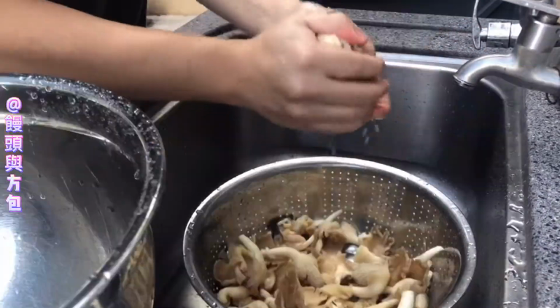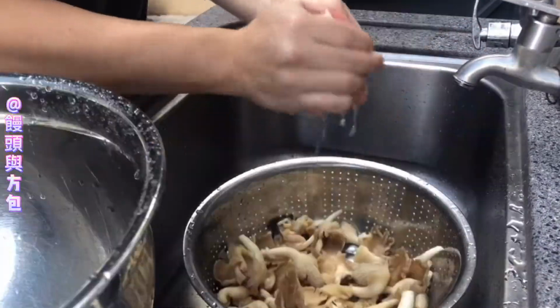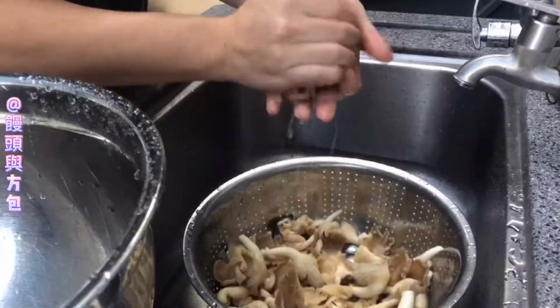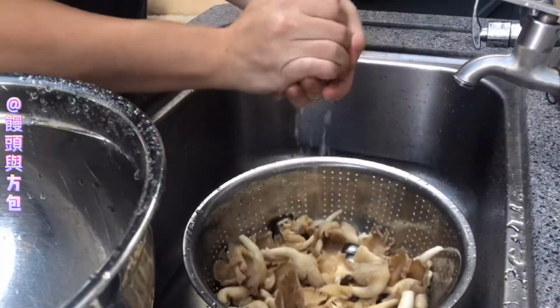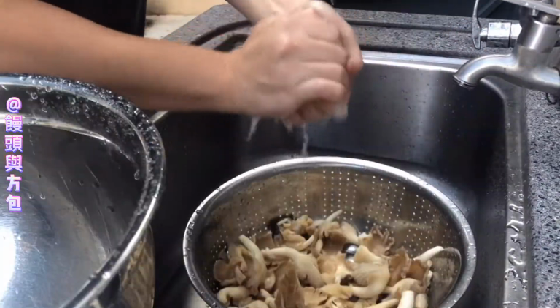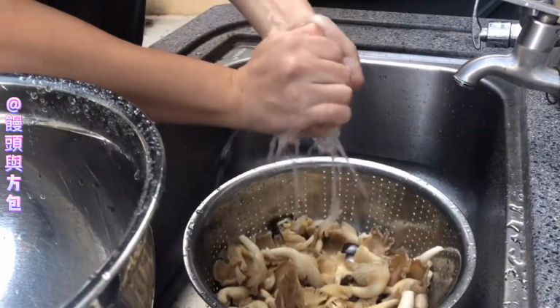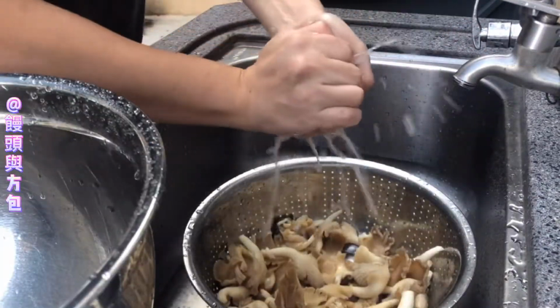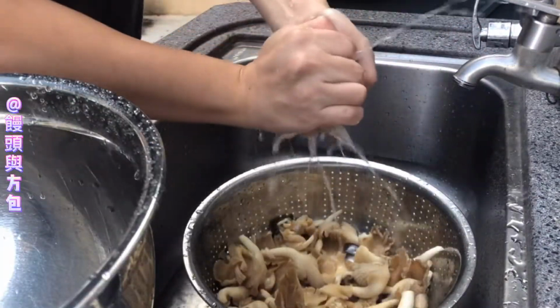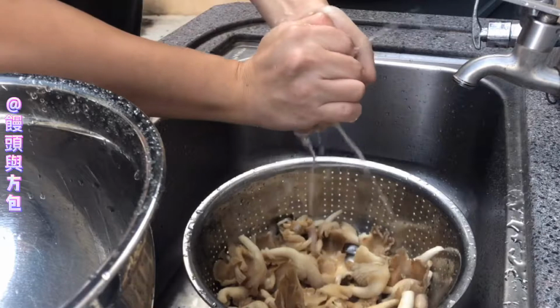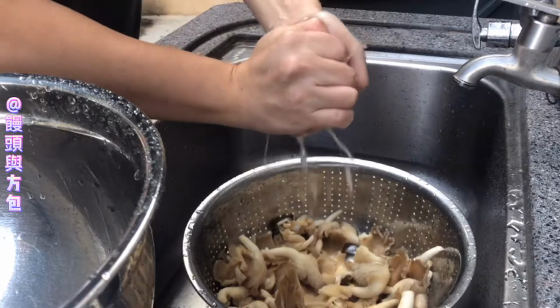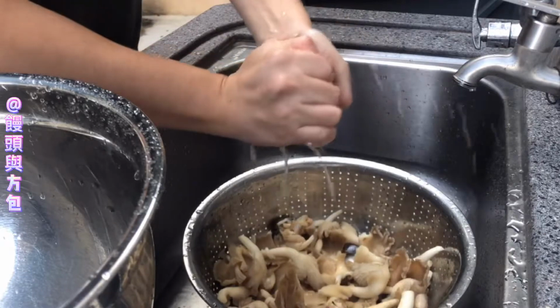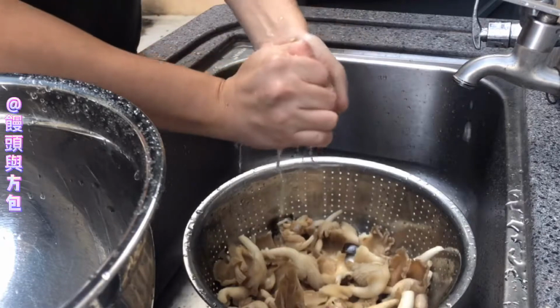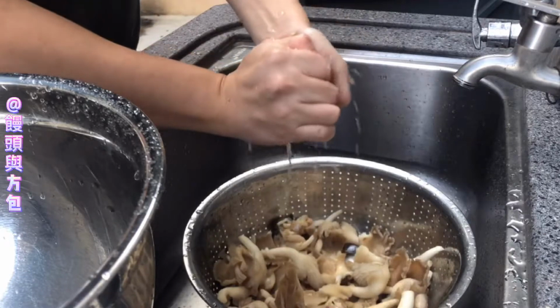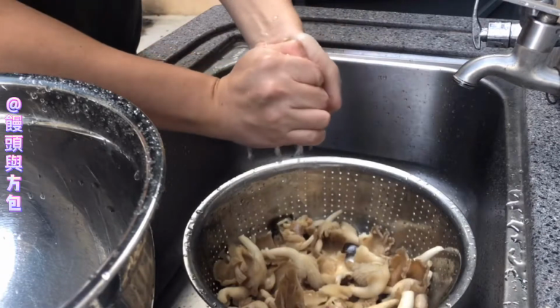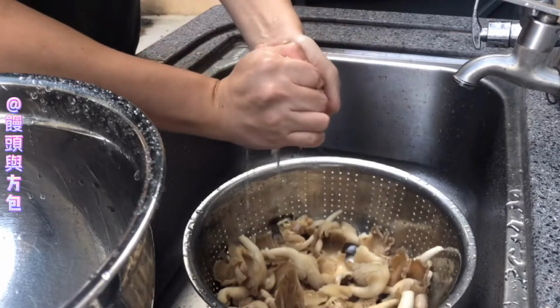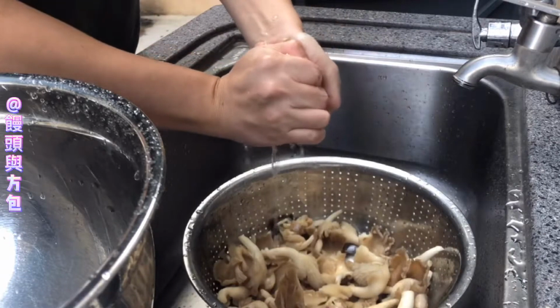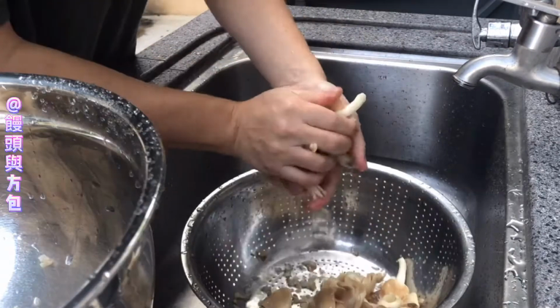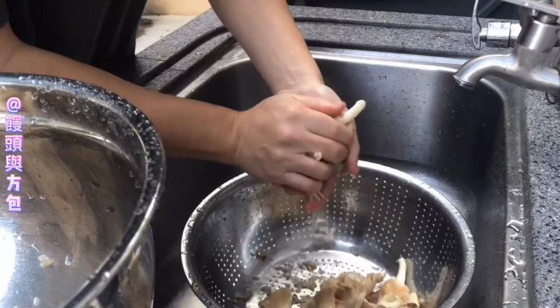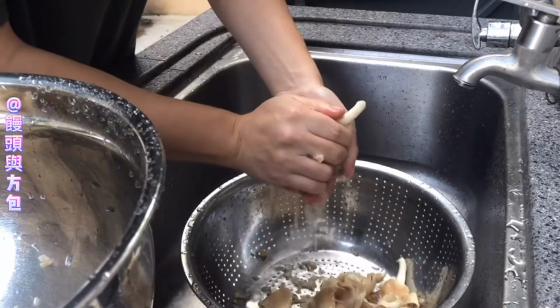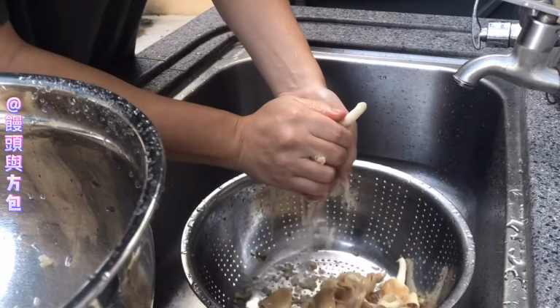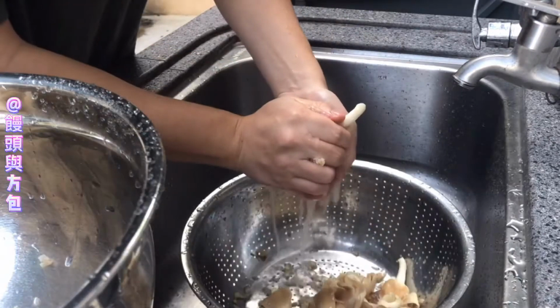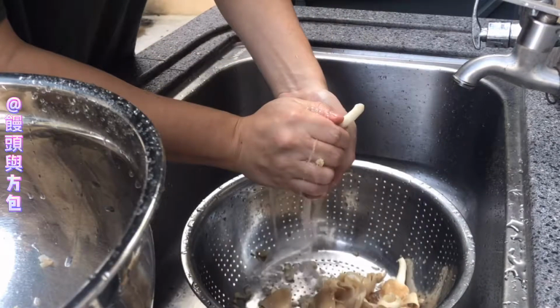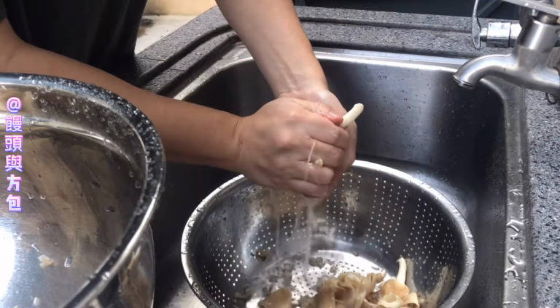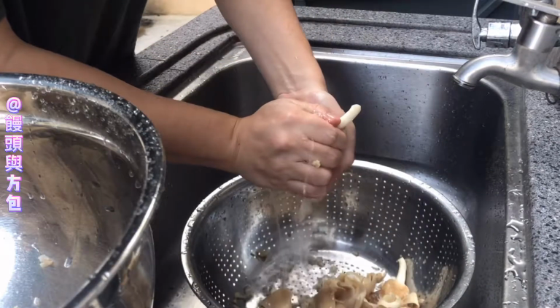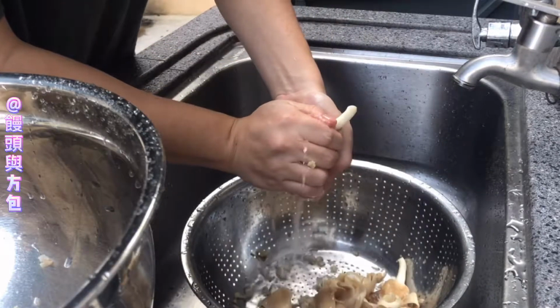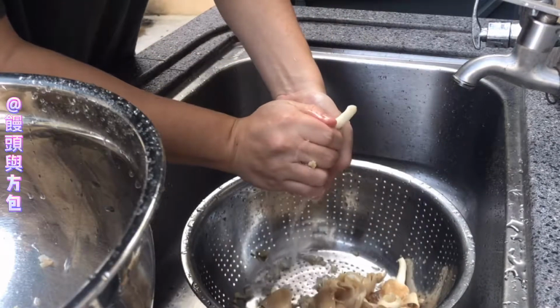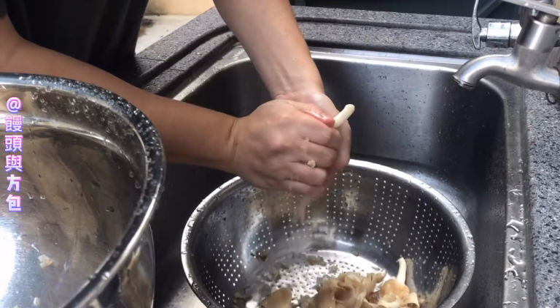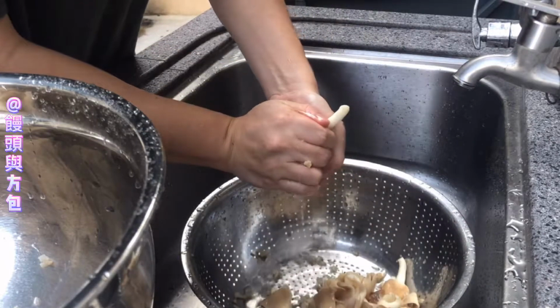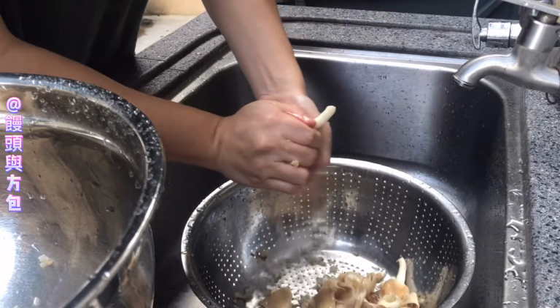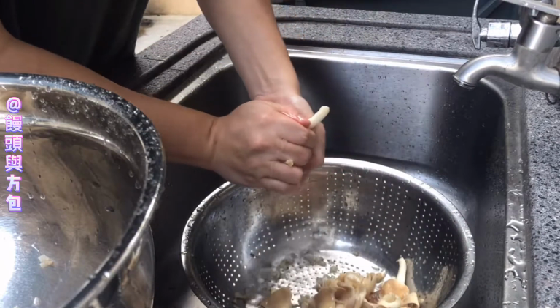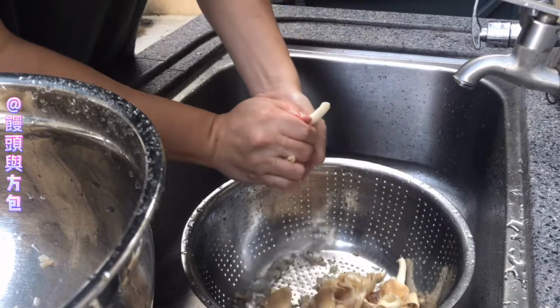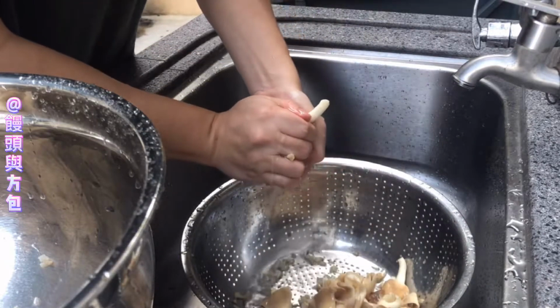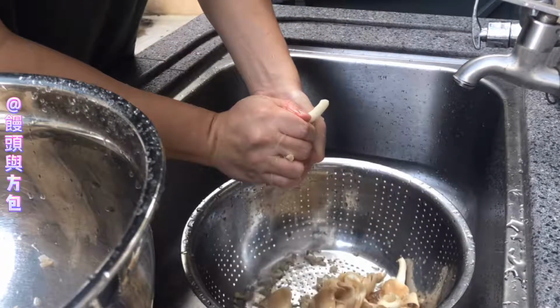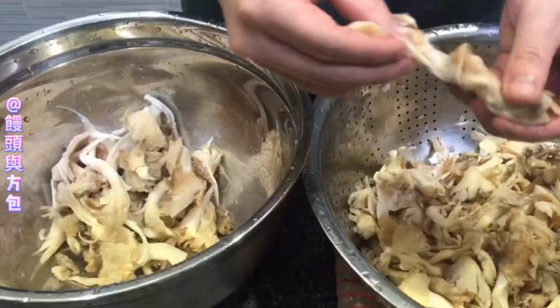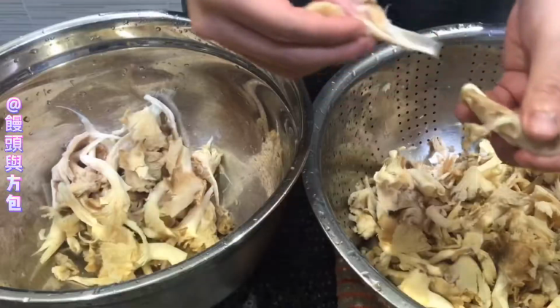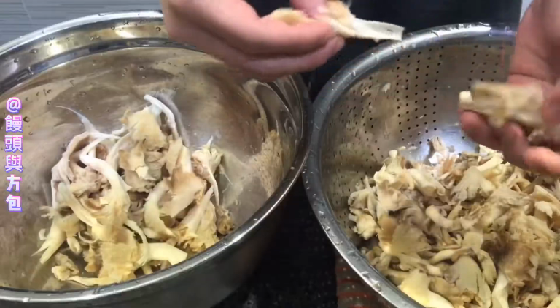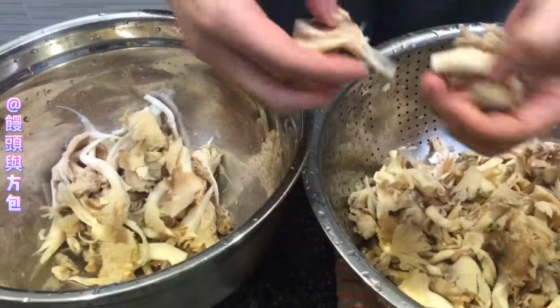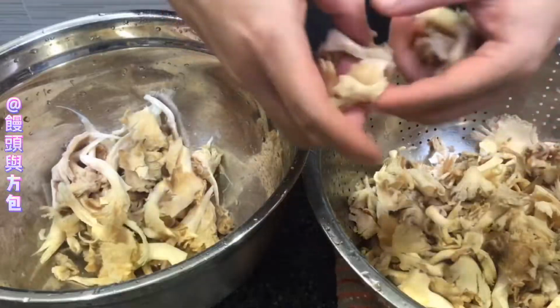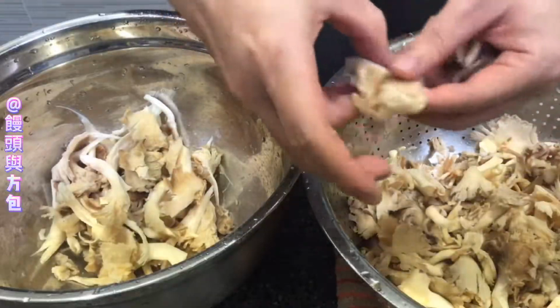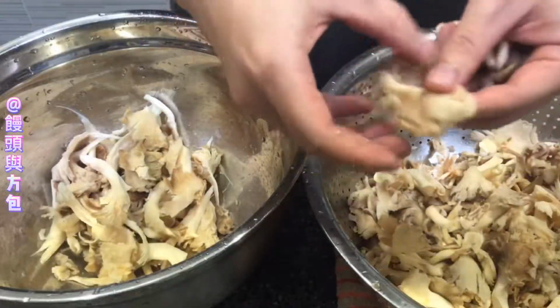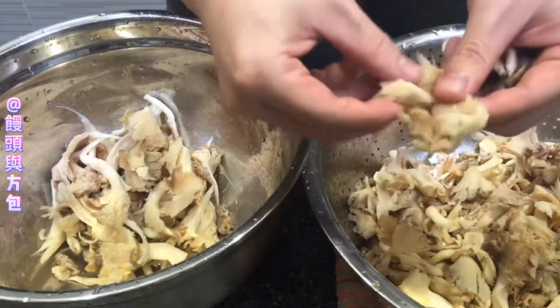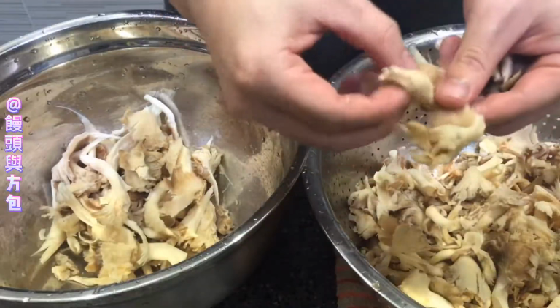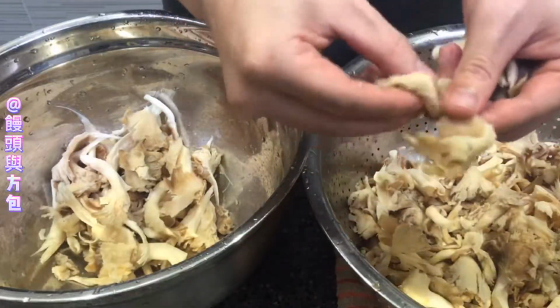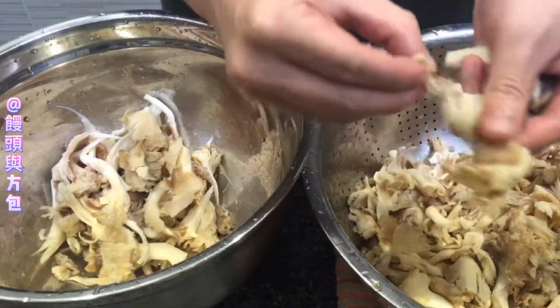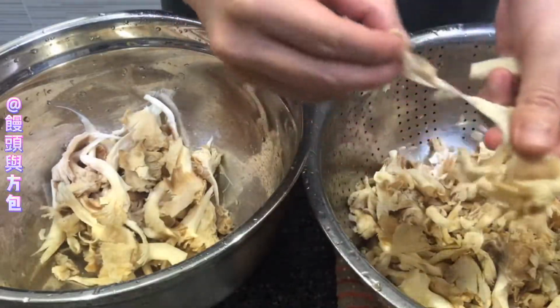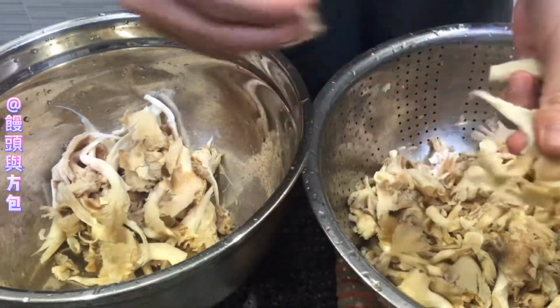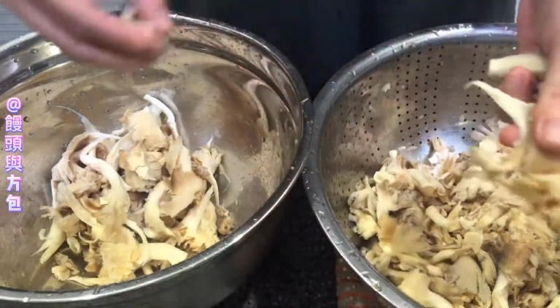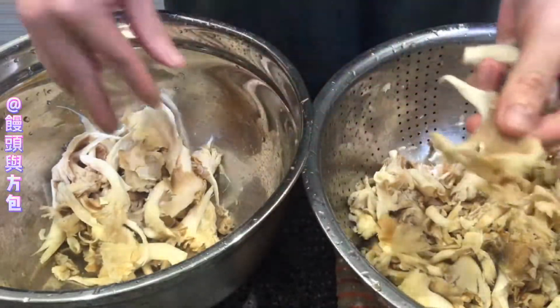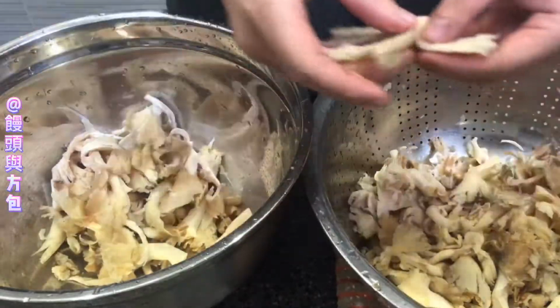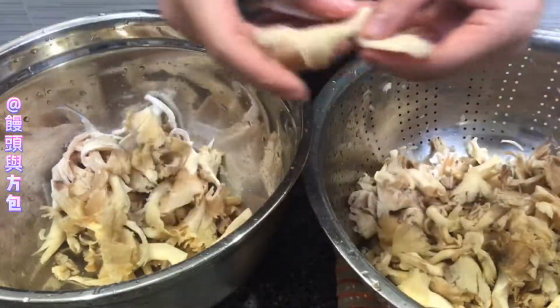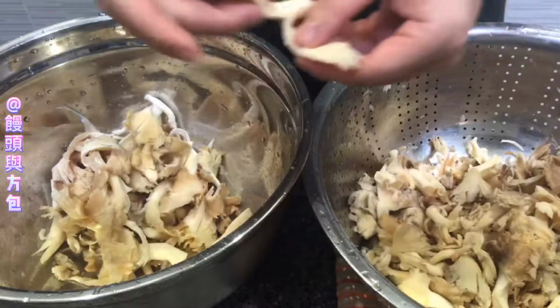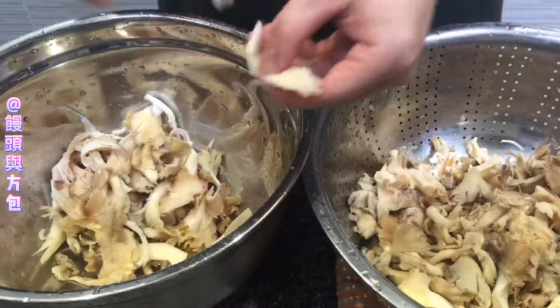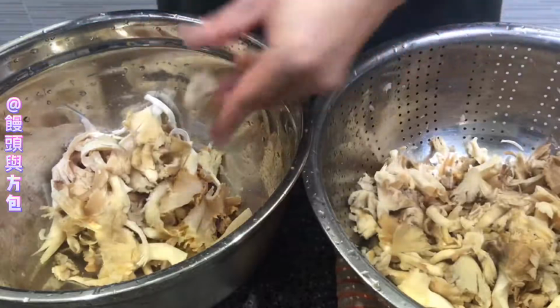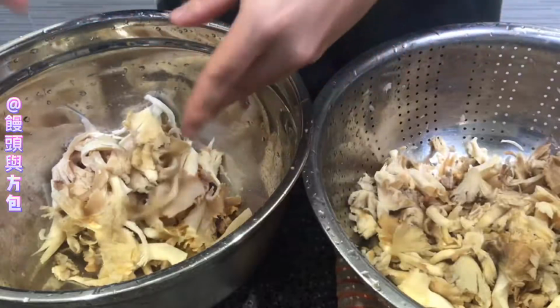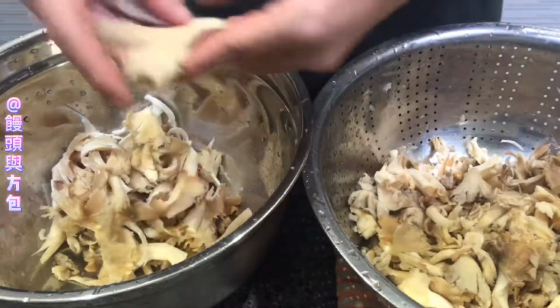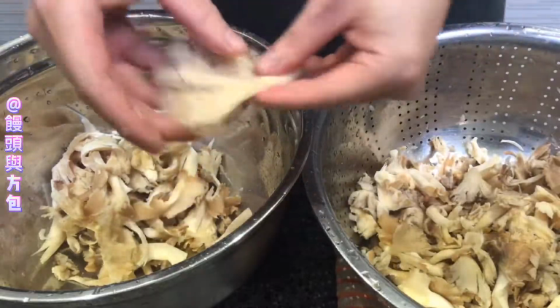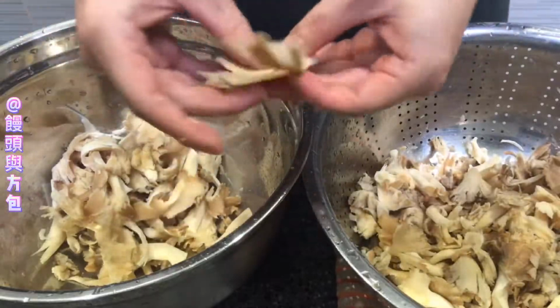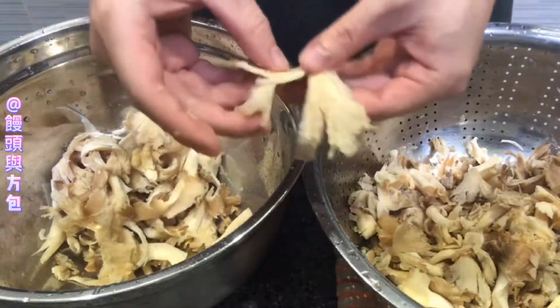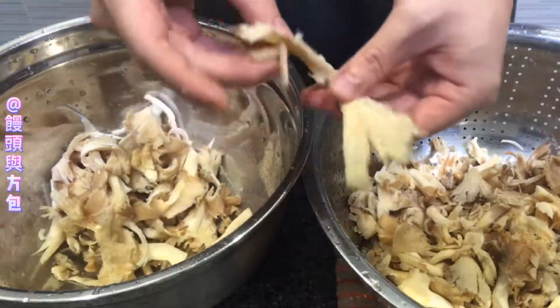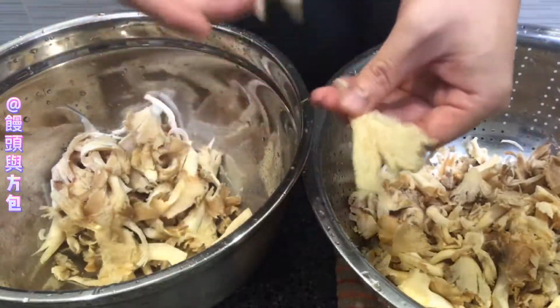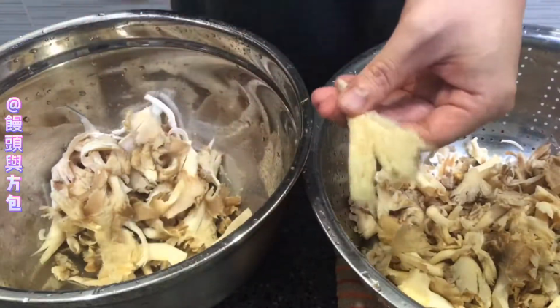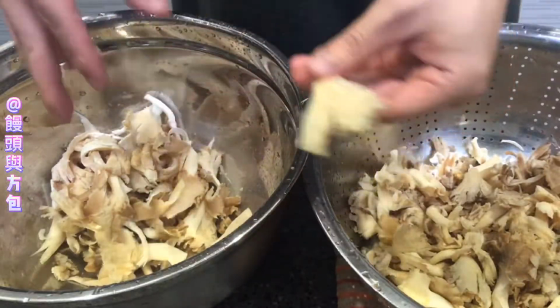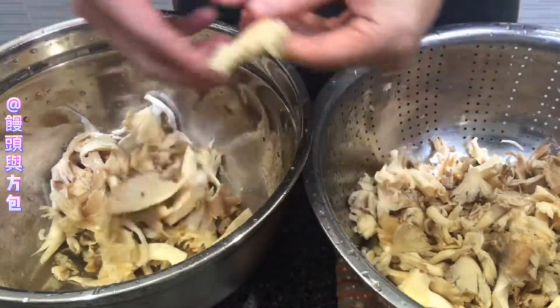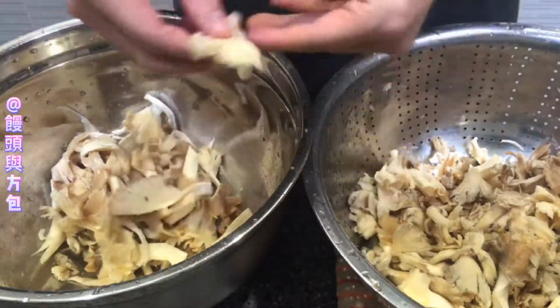I have 6 grams of salt. I'm adding 2 grams of salt. Add baking soda.